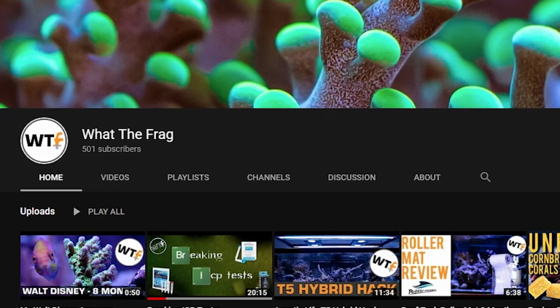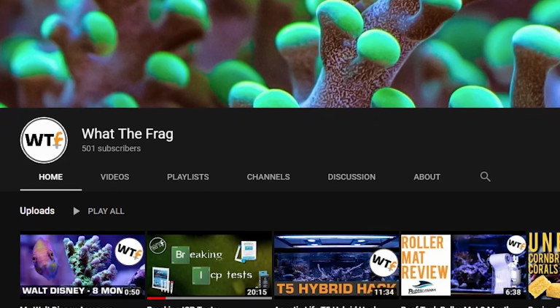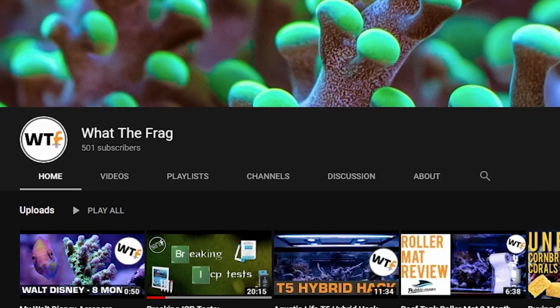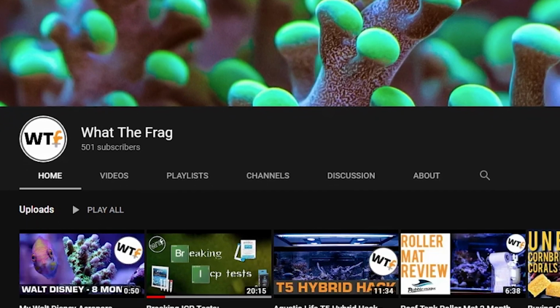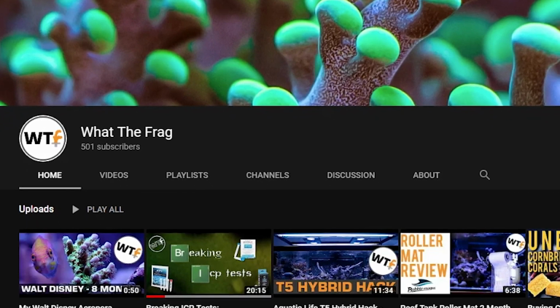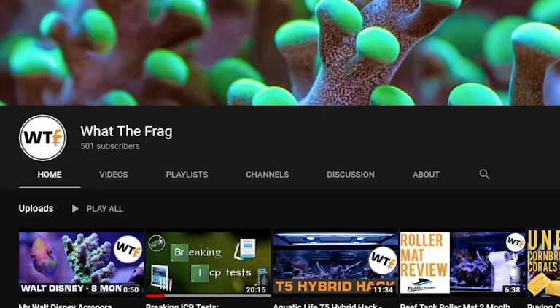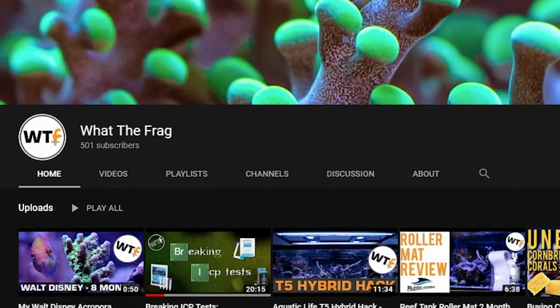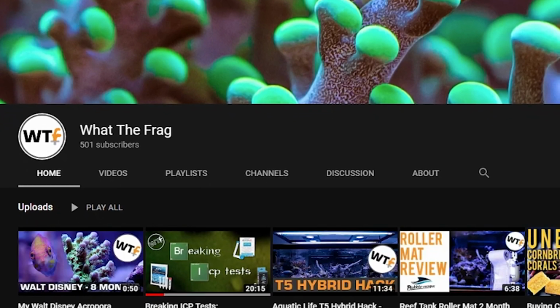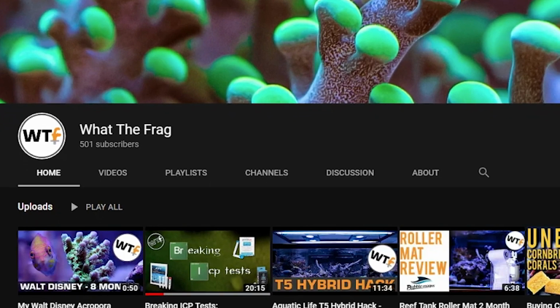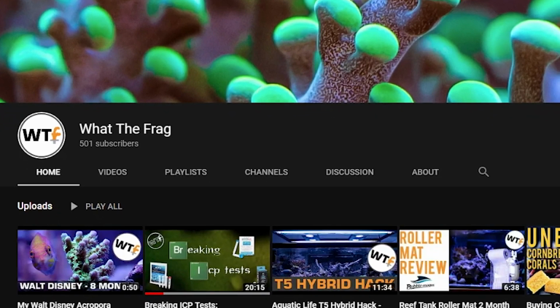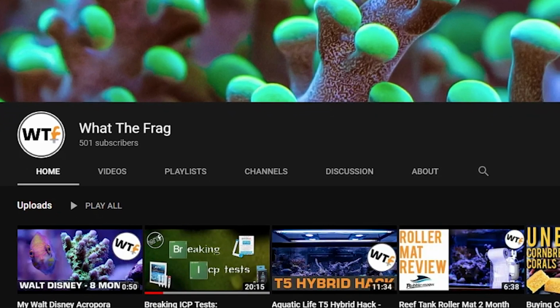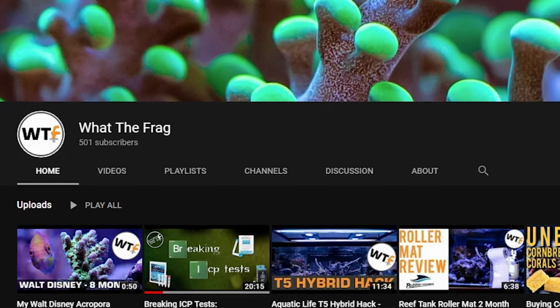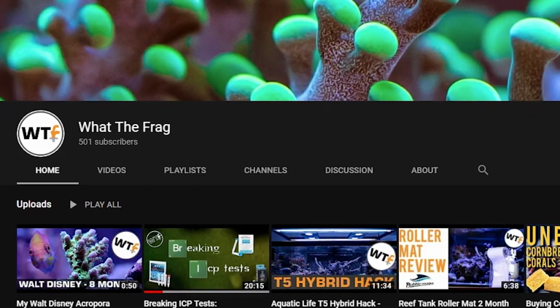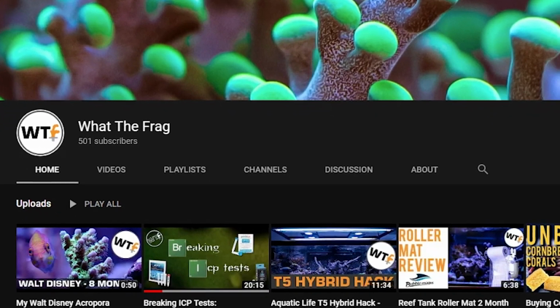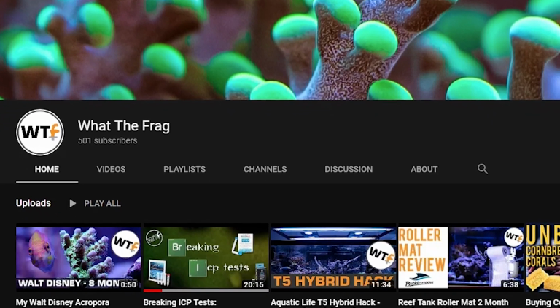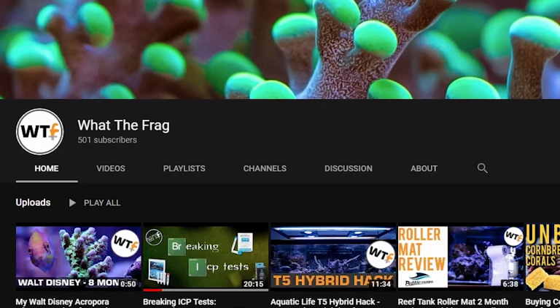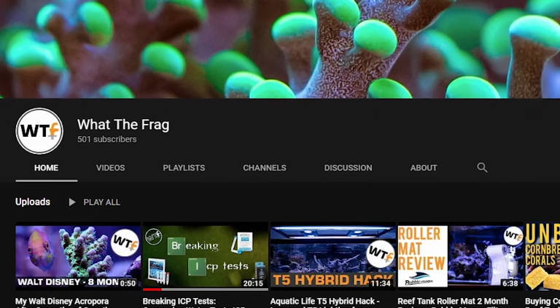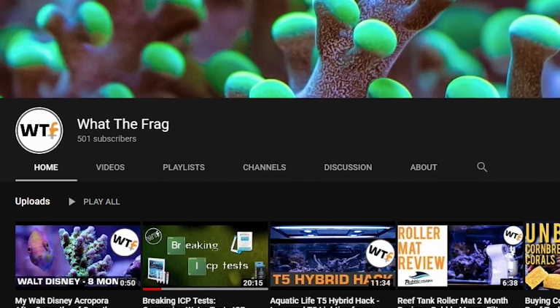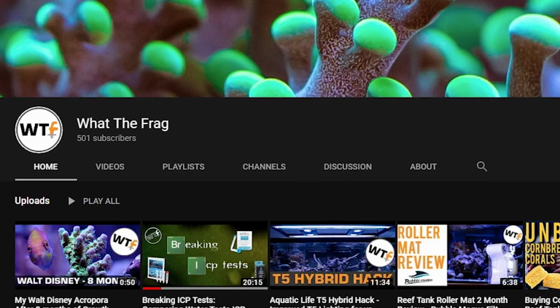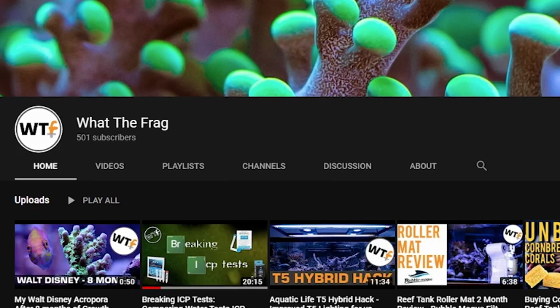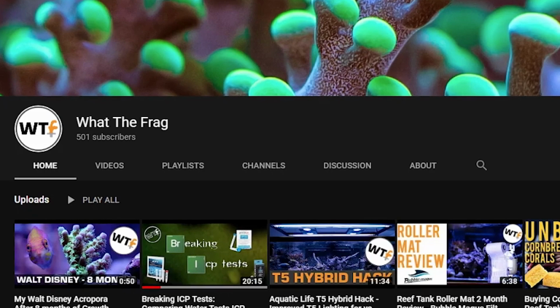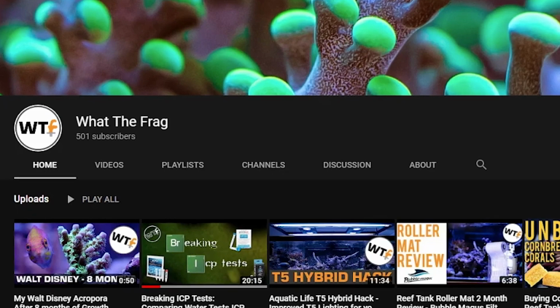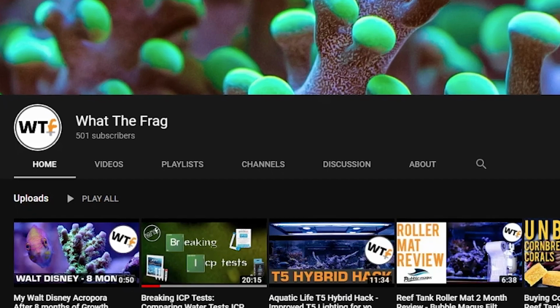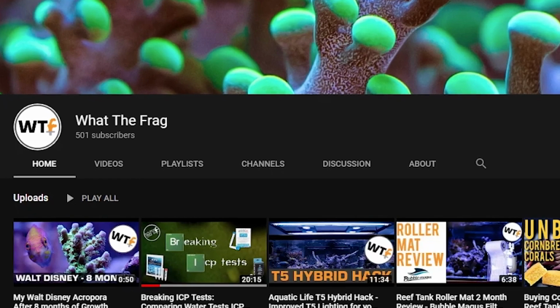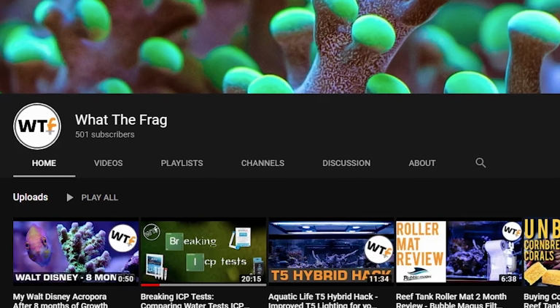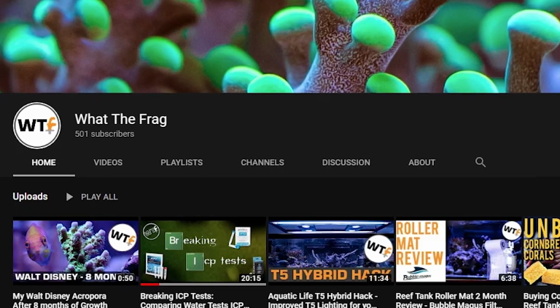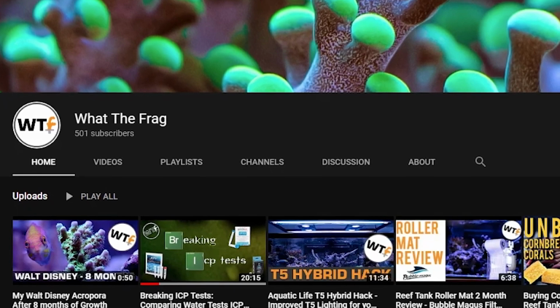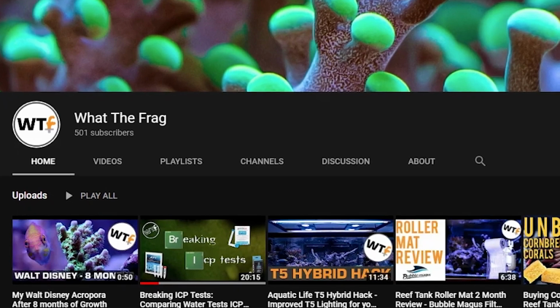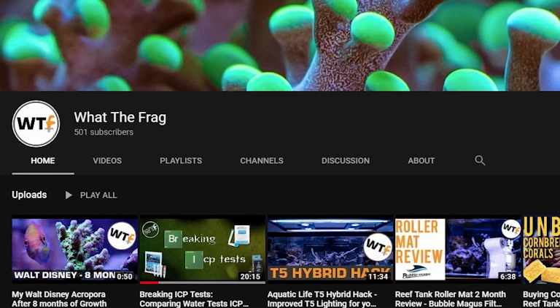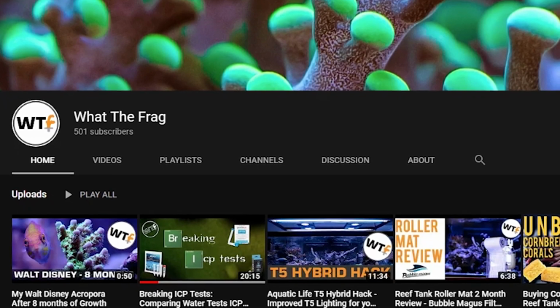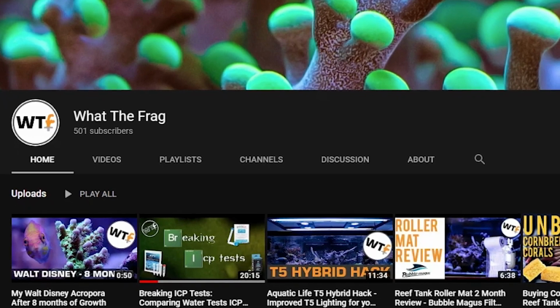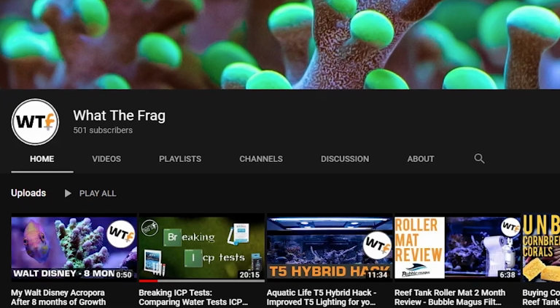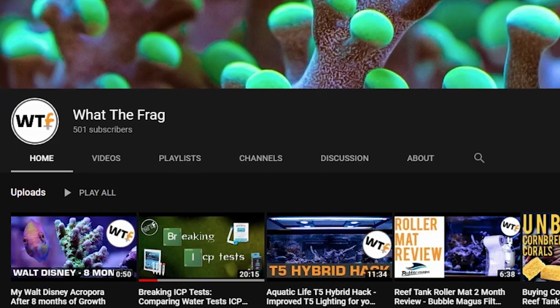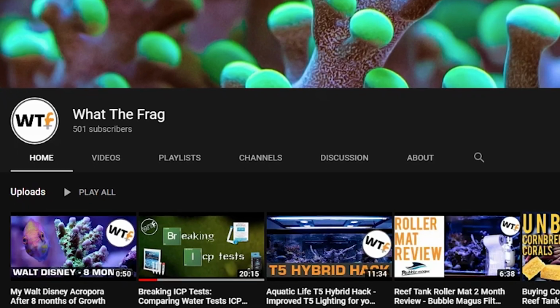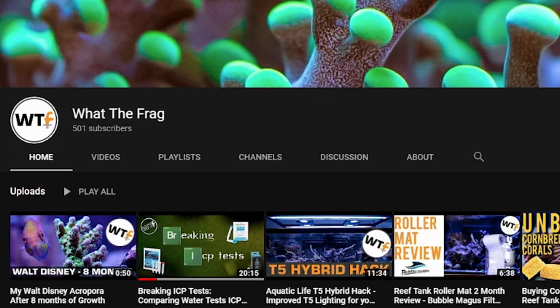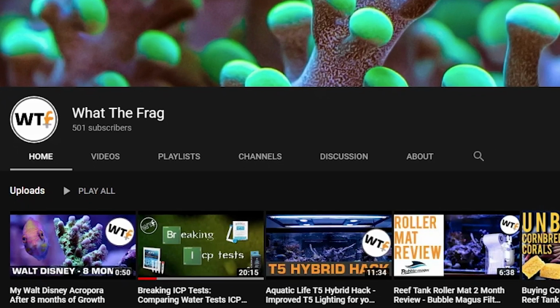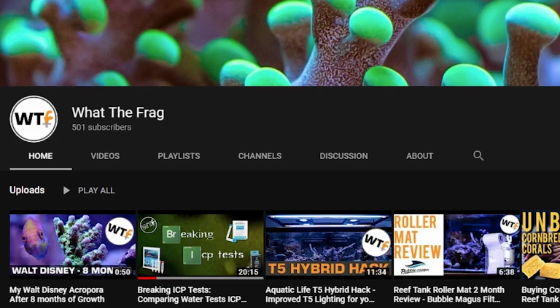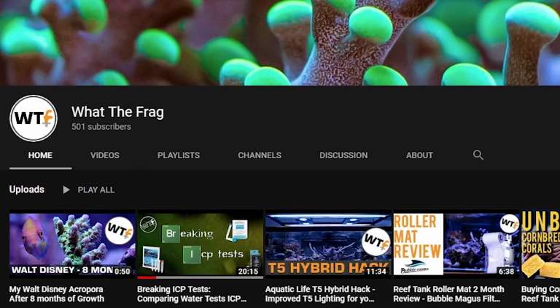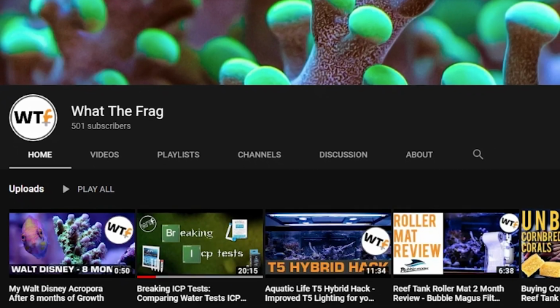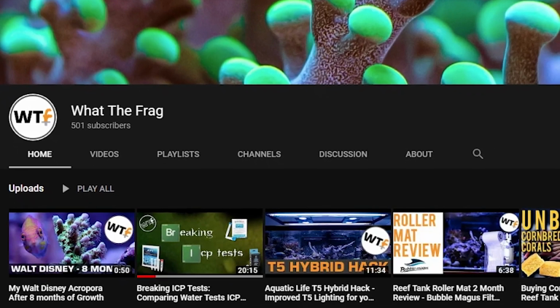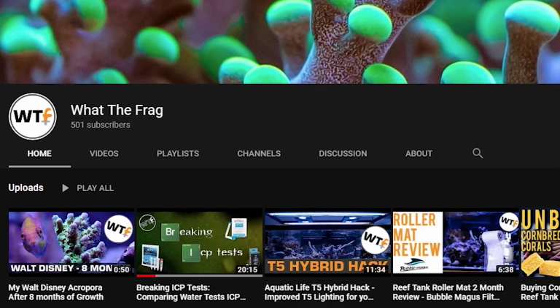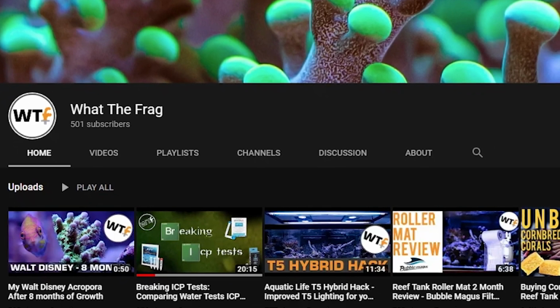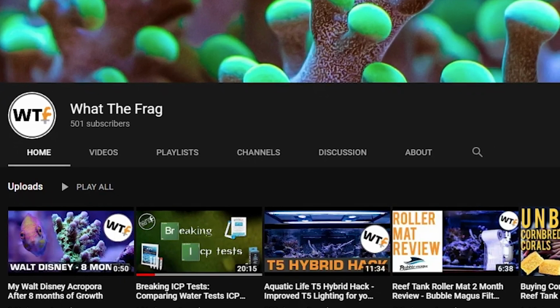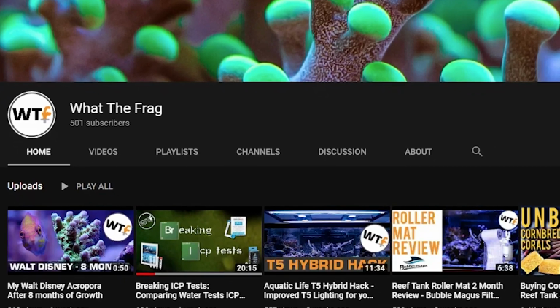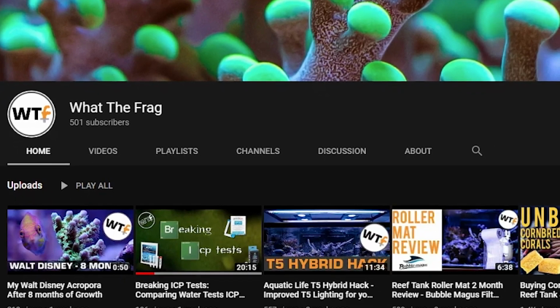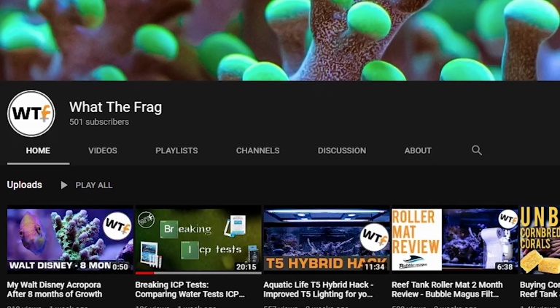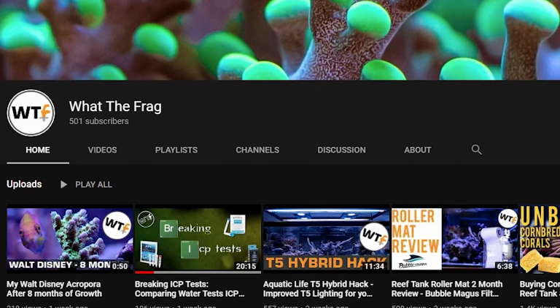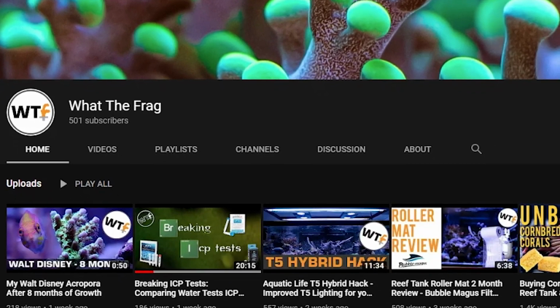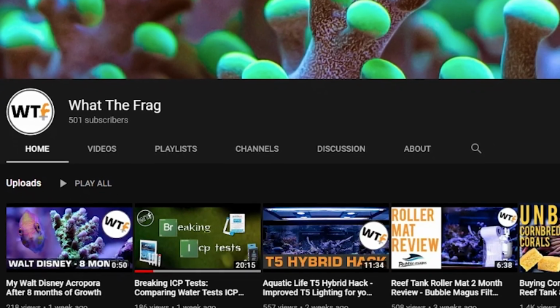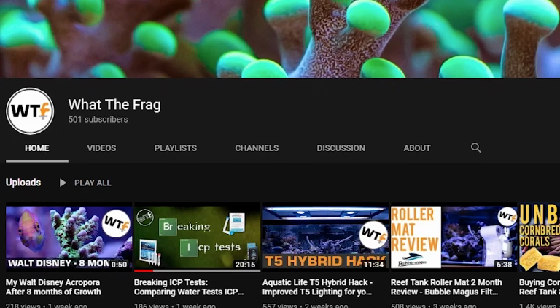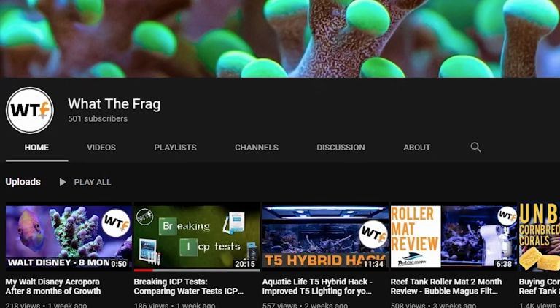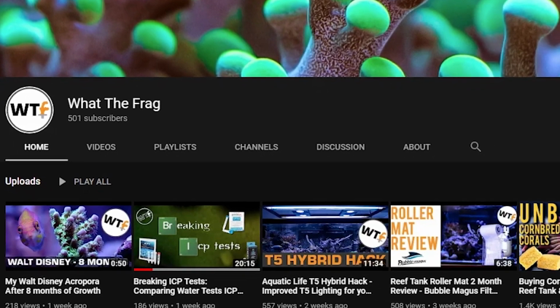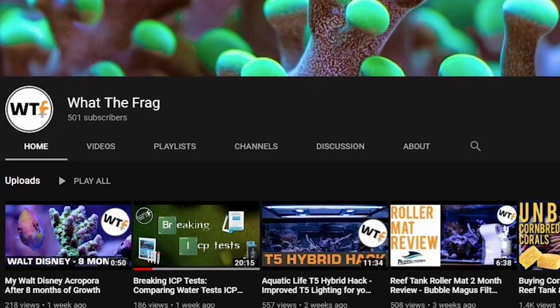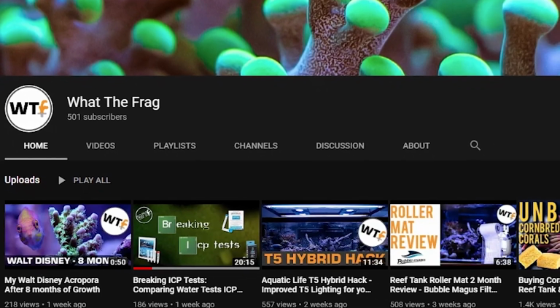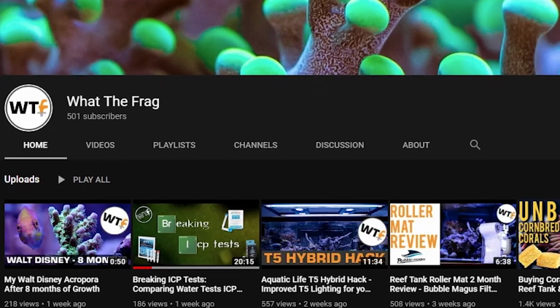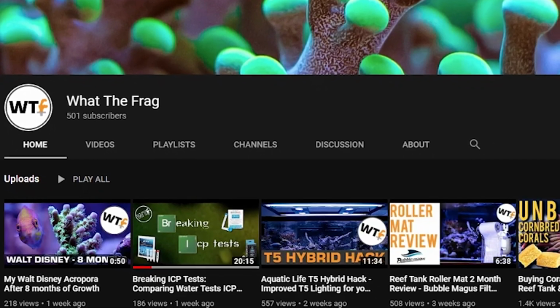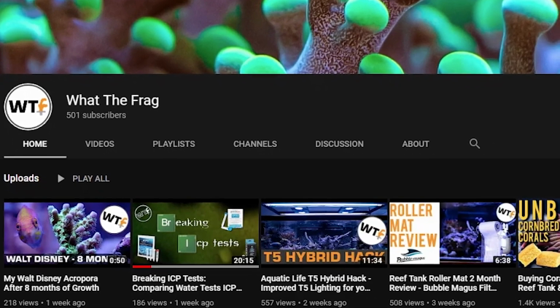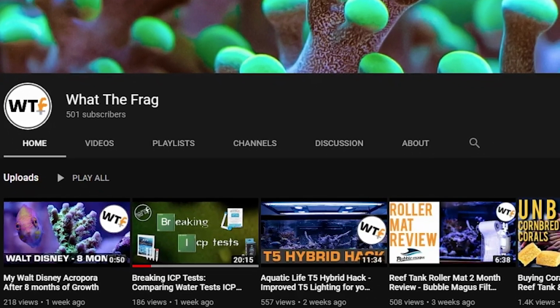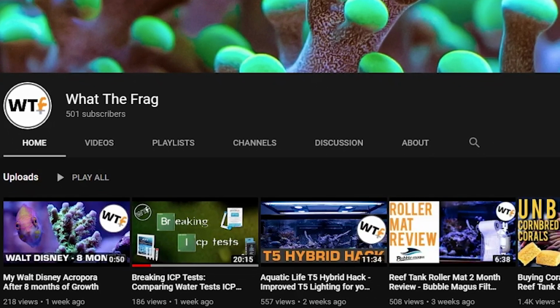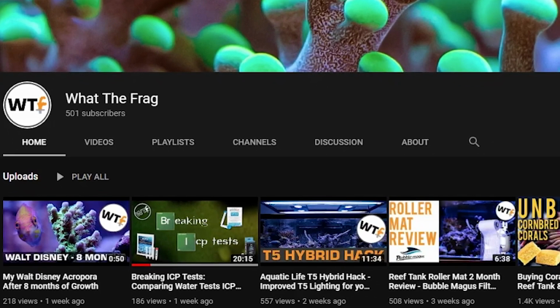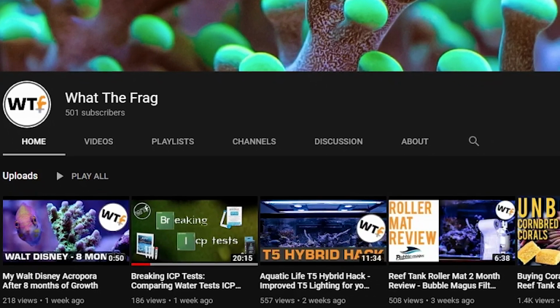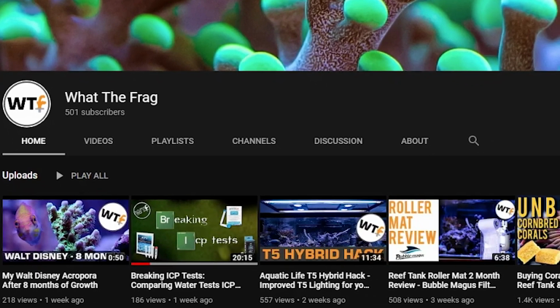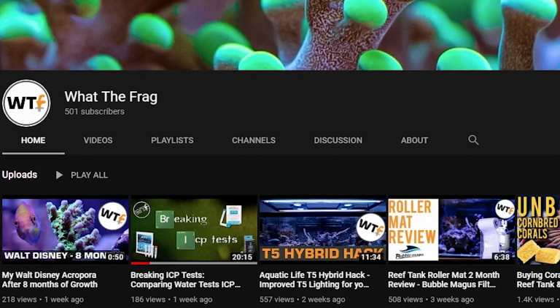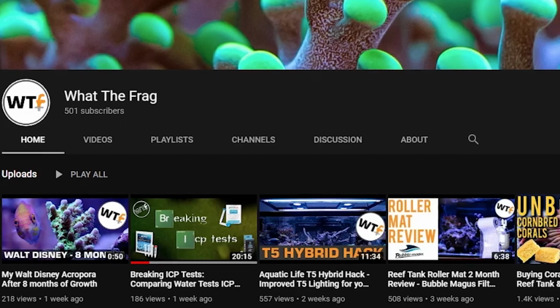Great video. I highly recommend you go over to his channel, check it out, and while you're over there, be sure to subscribe as well.